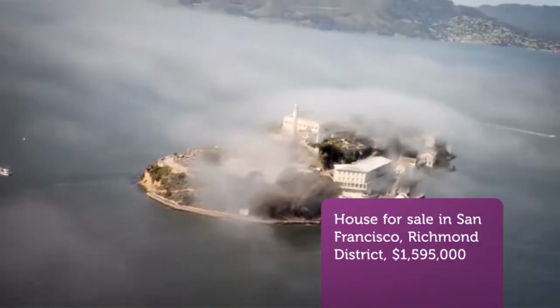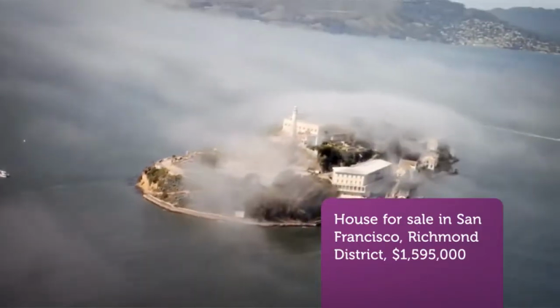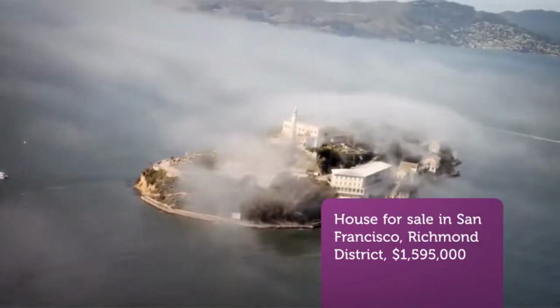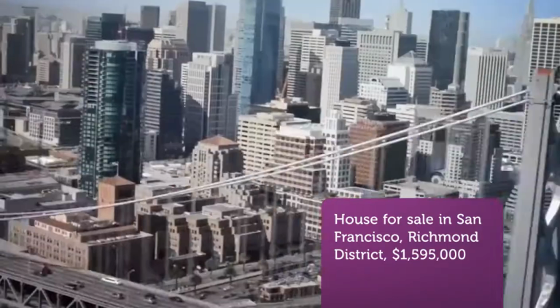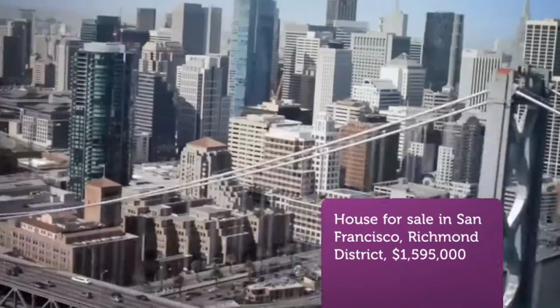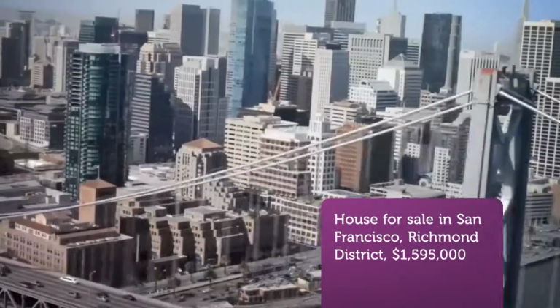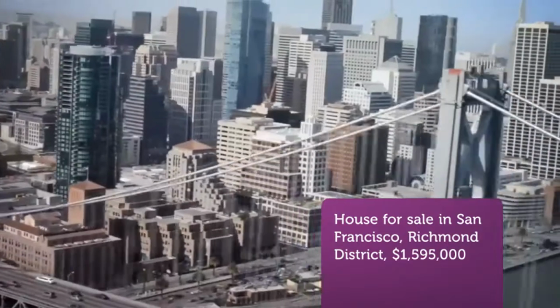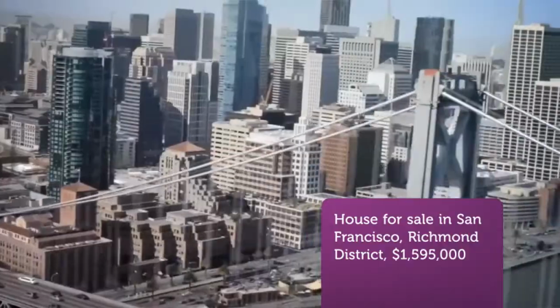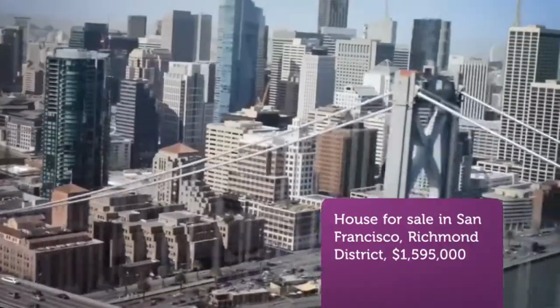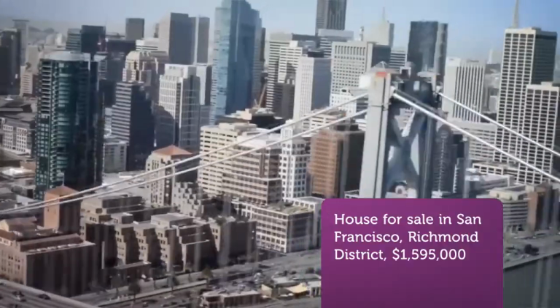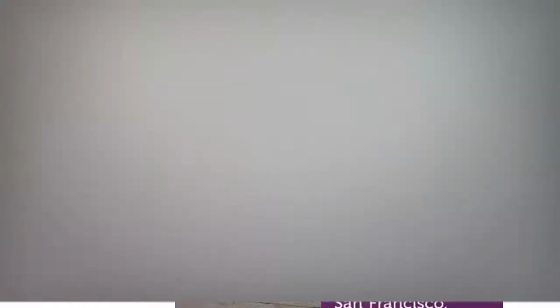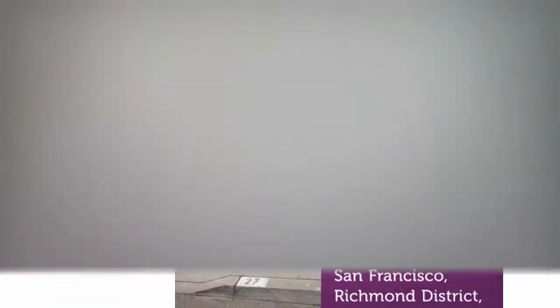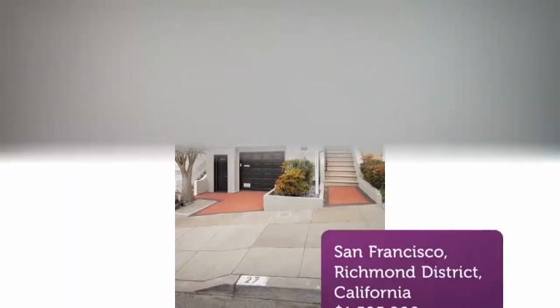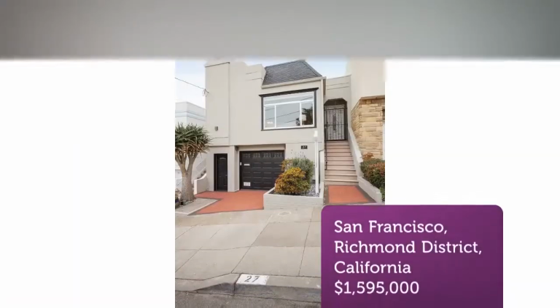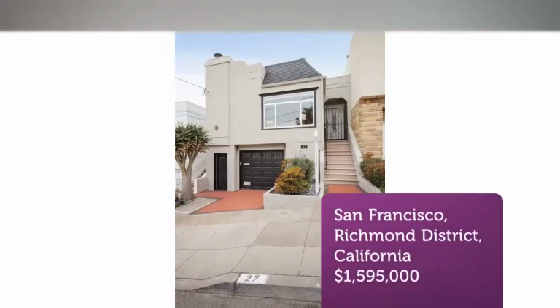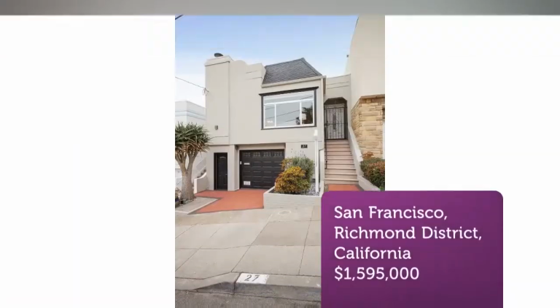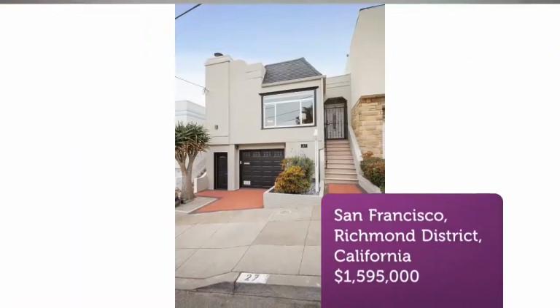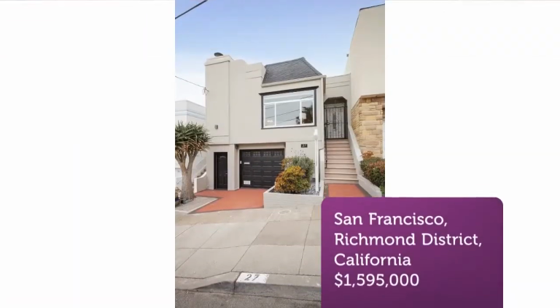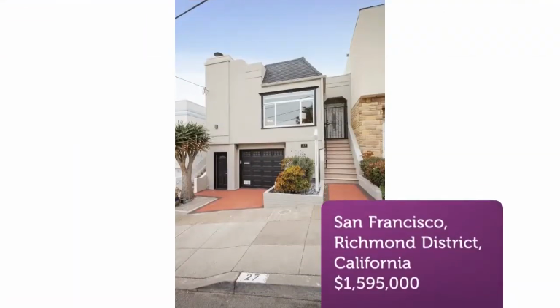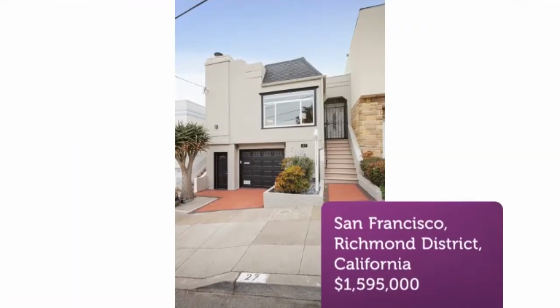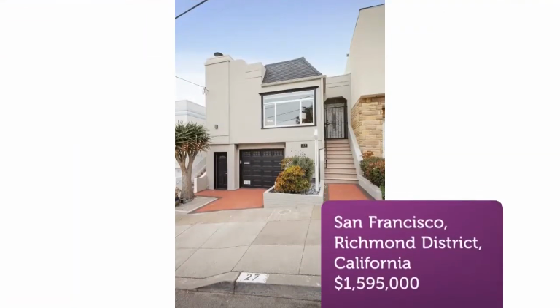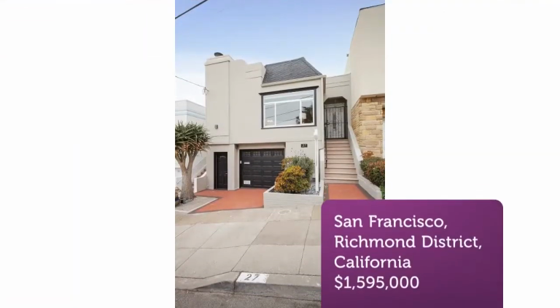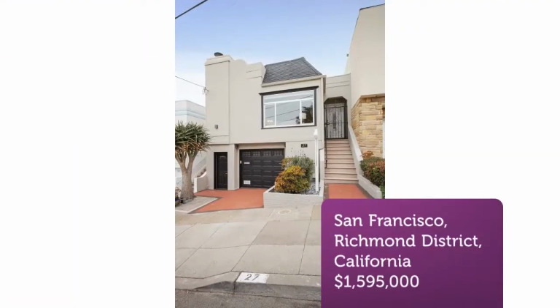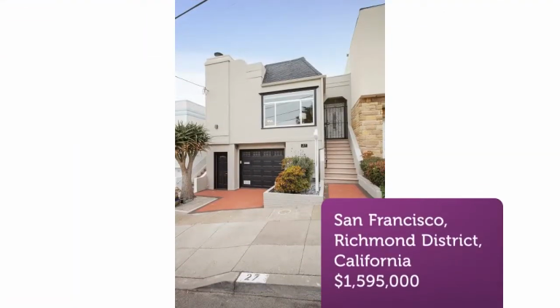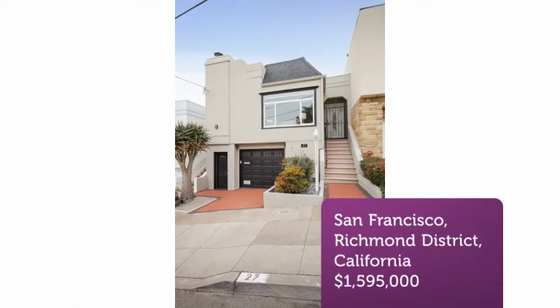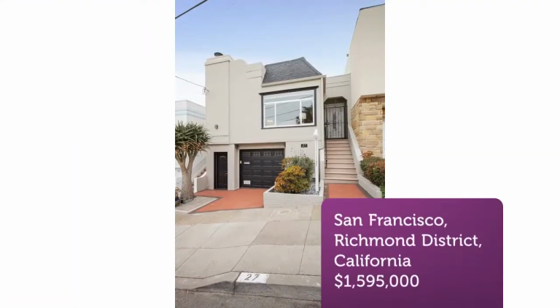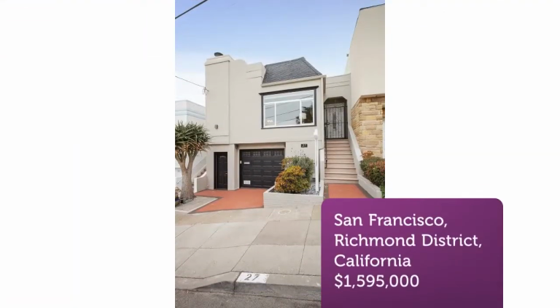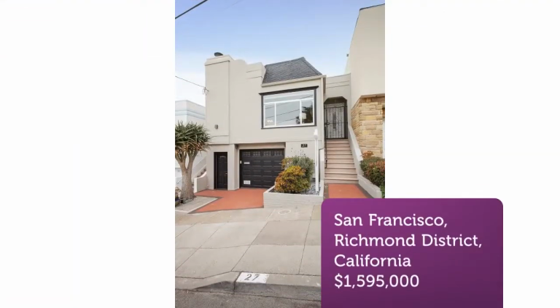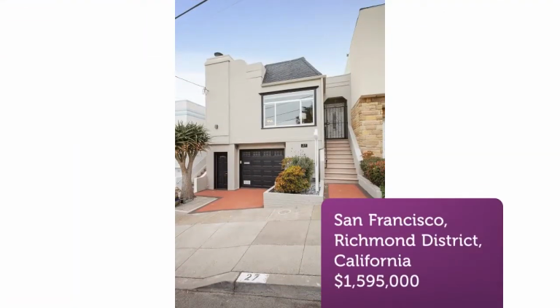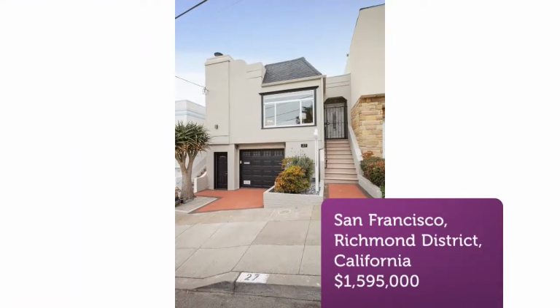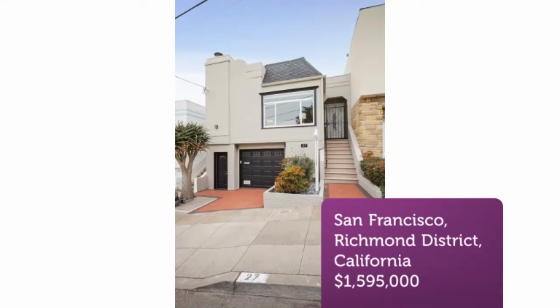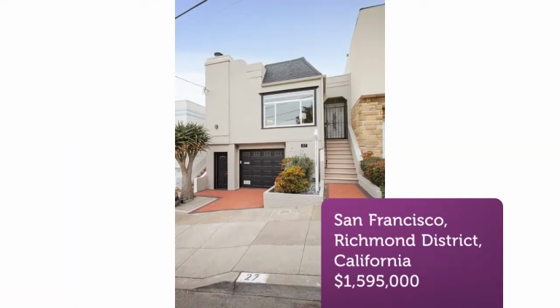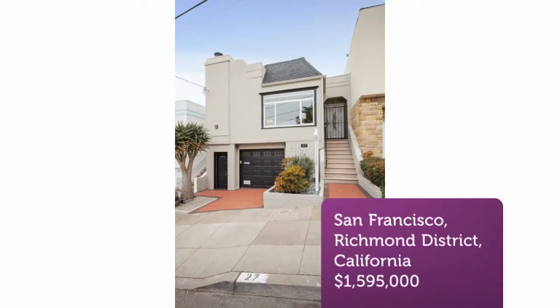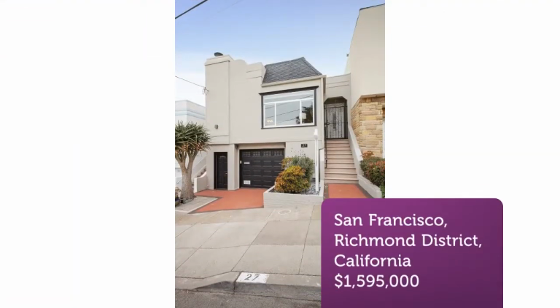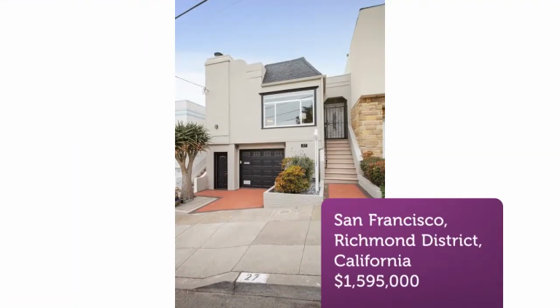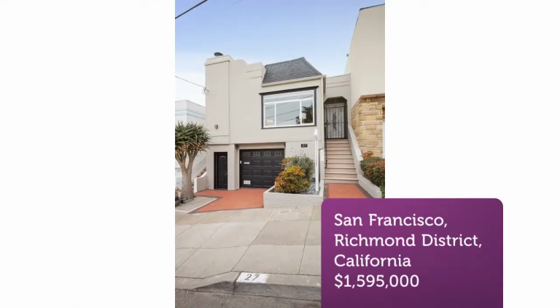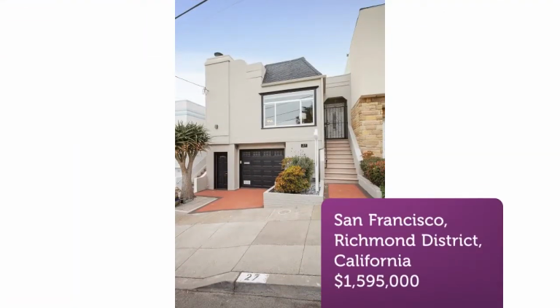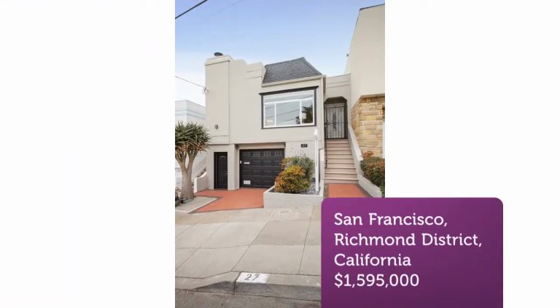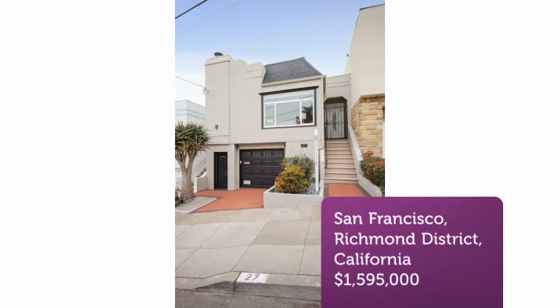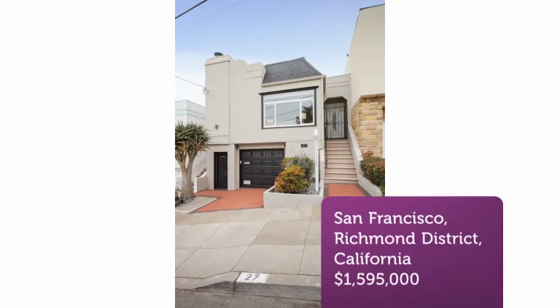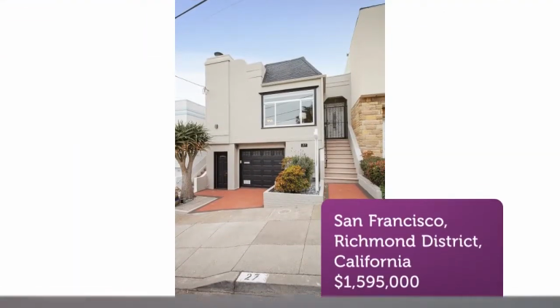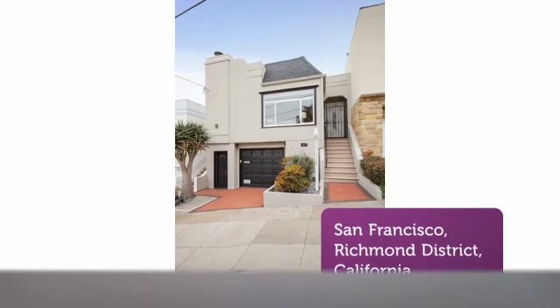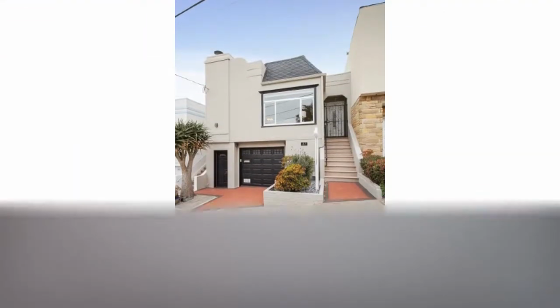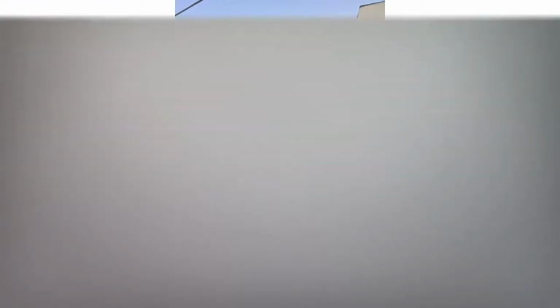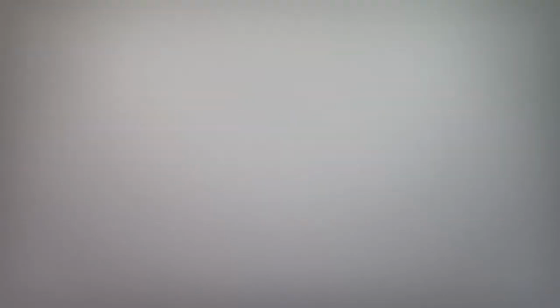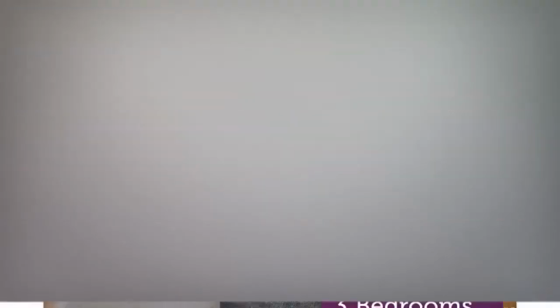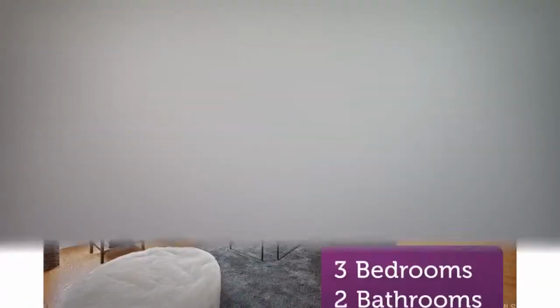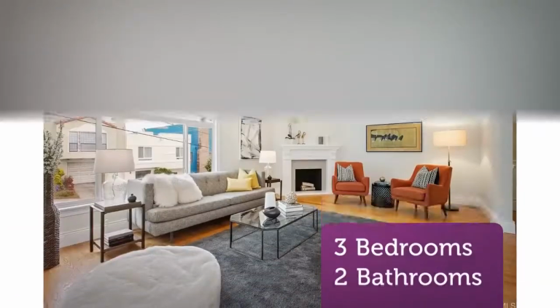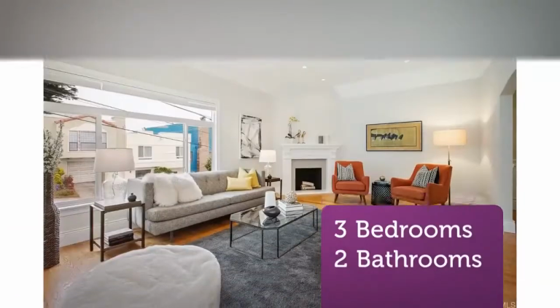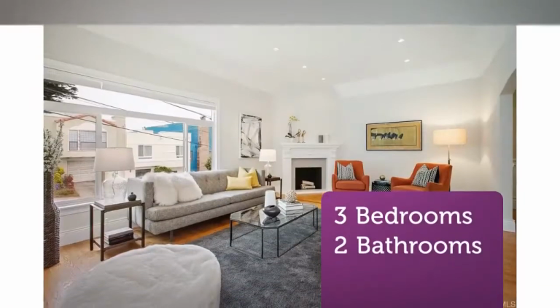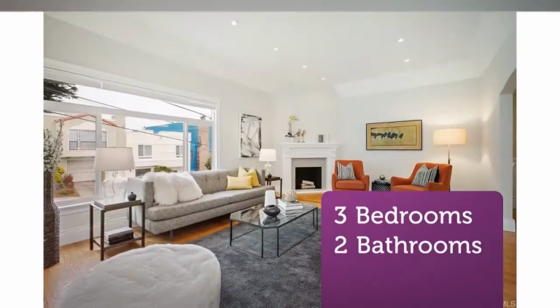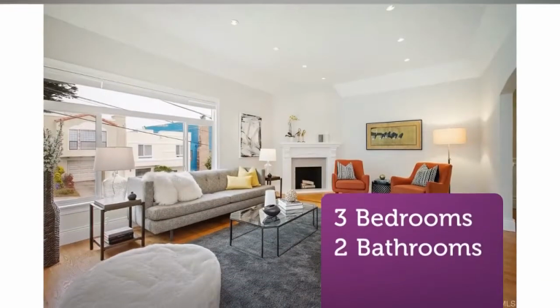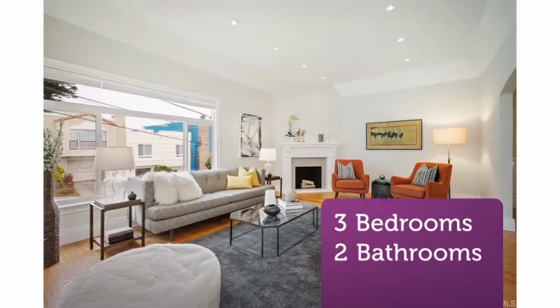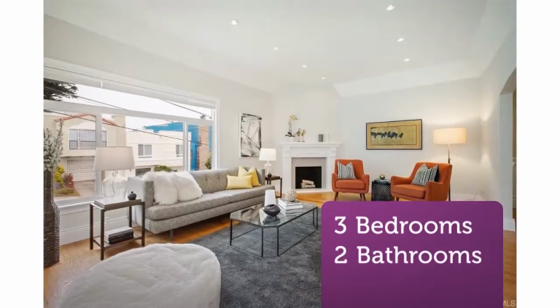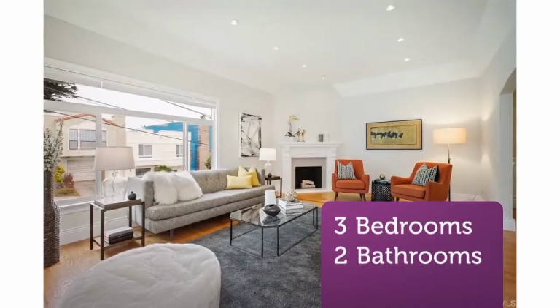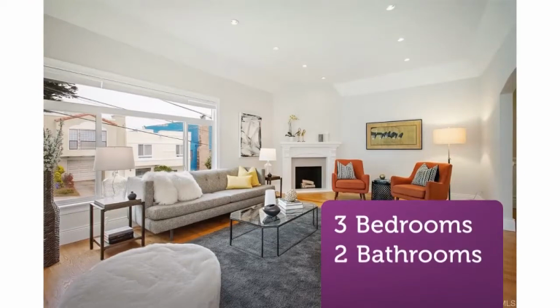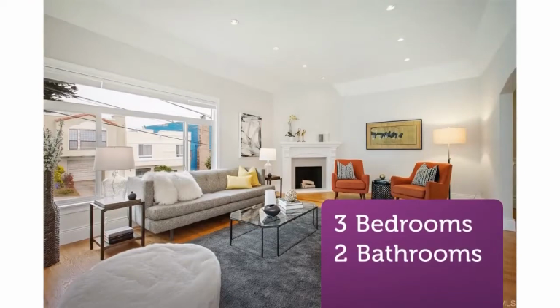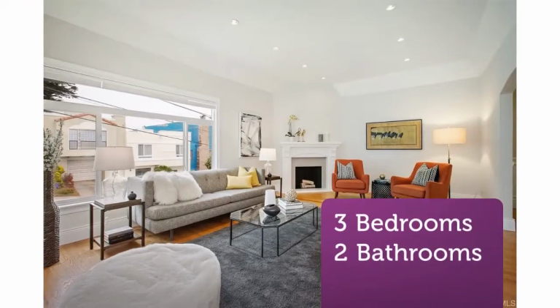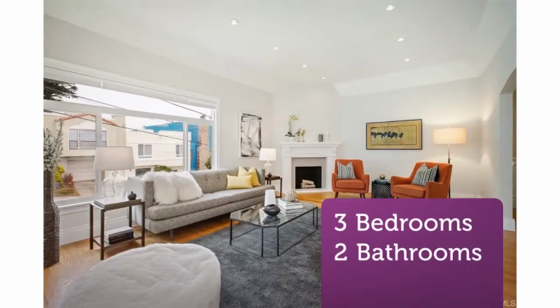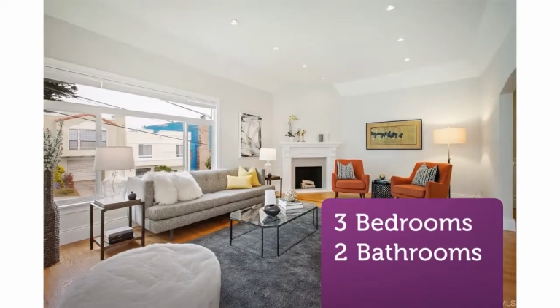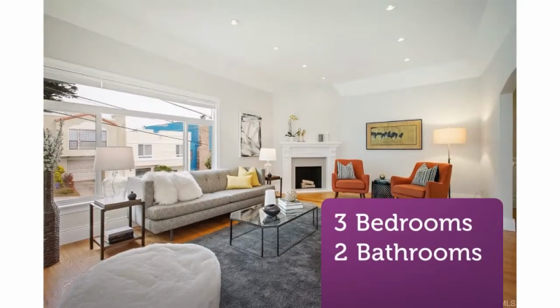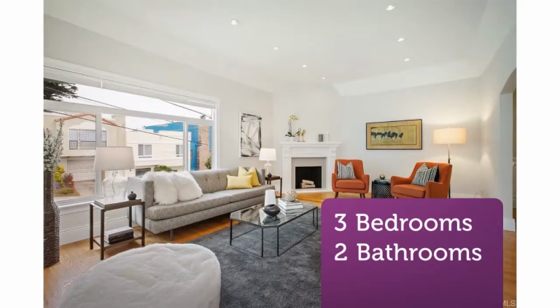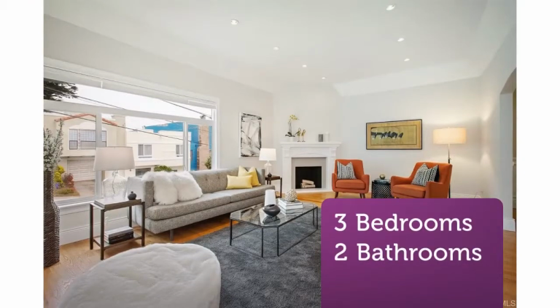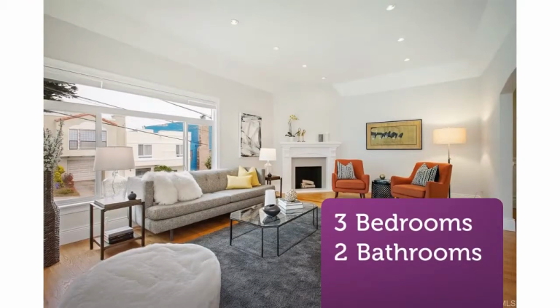Be delighted with a large open formal living room with high coved ceilings, wood burning fireplace, and wood floors.